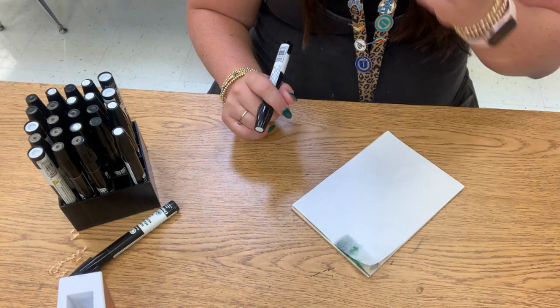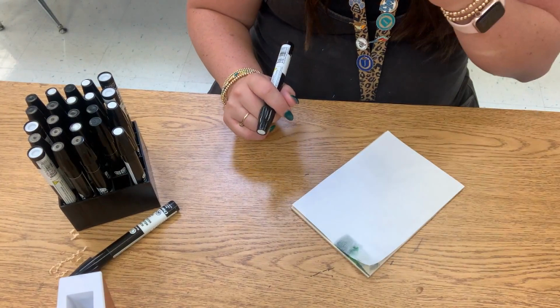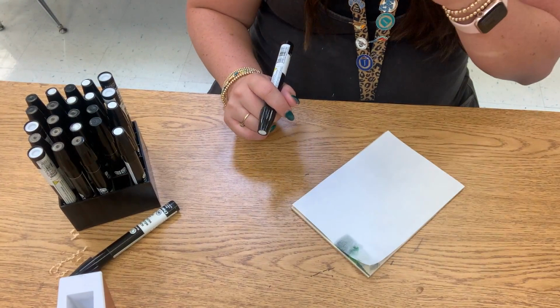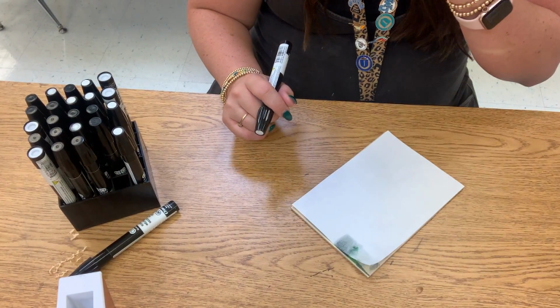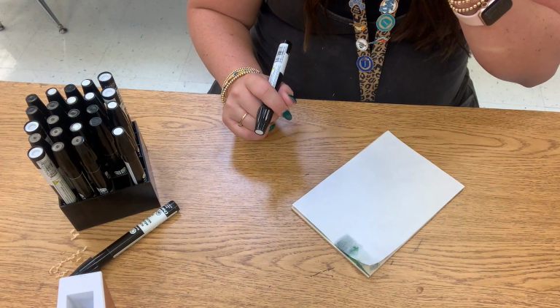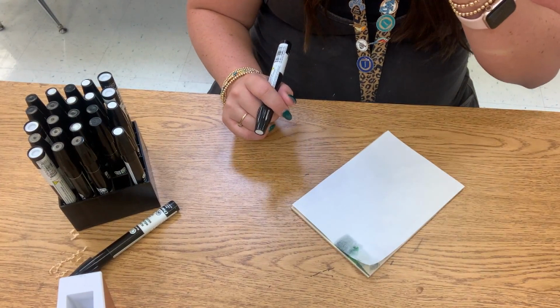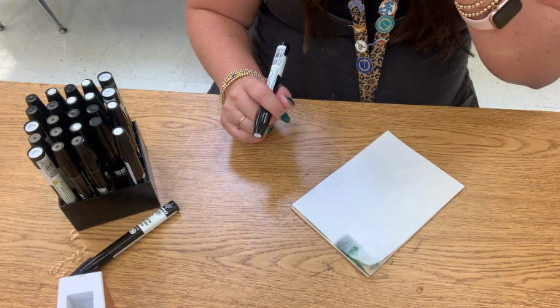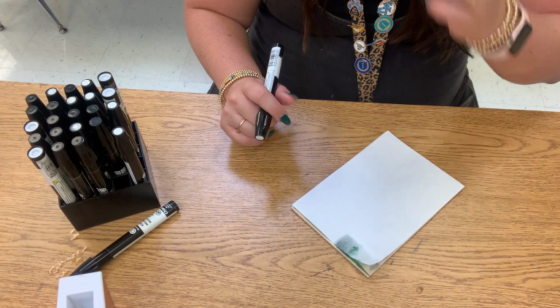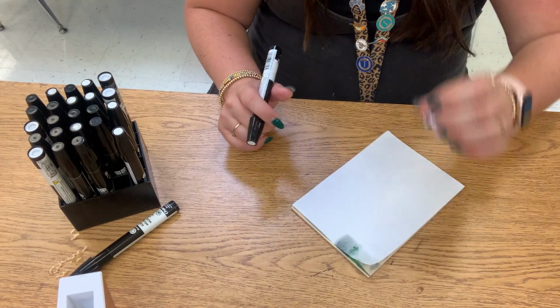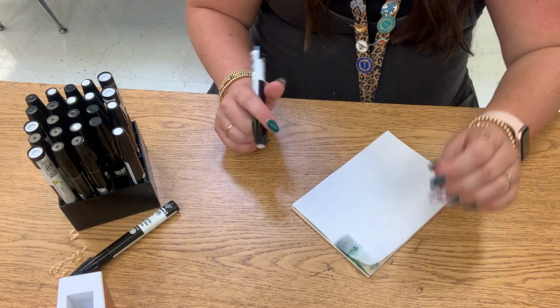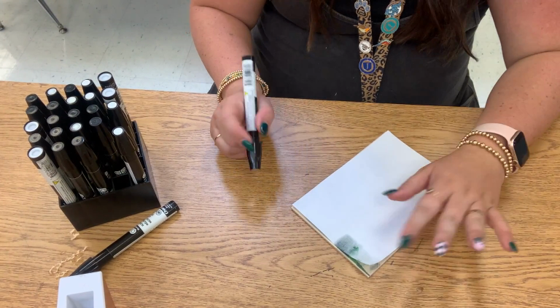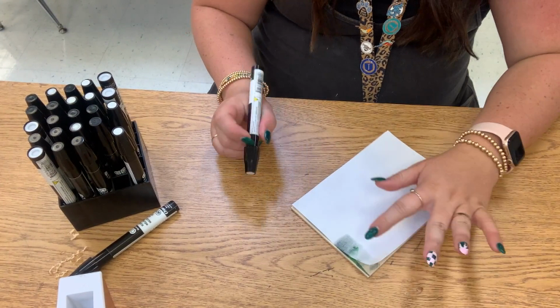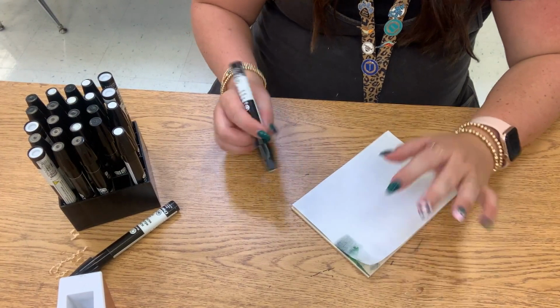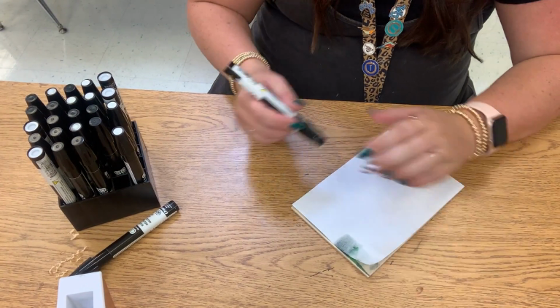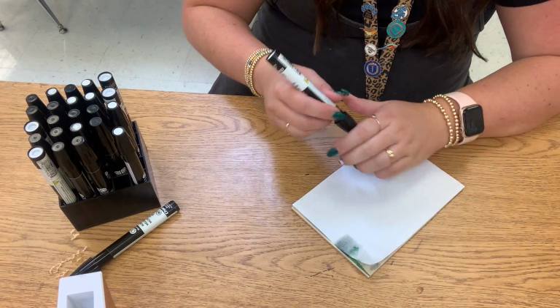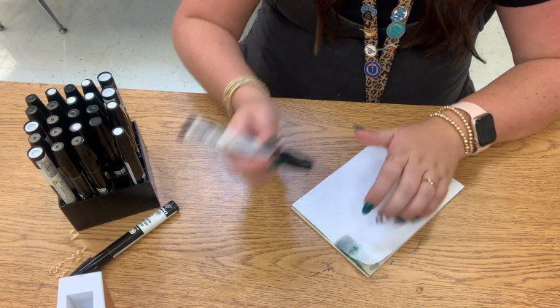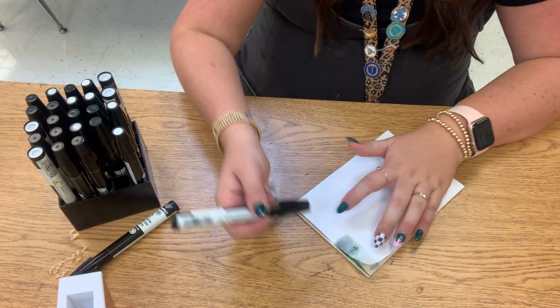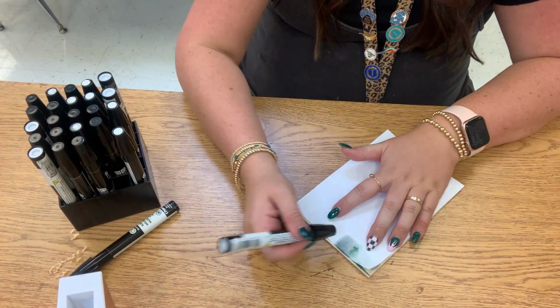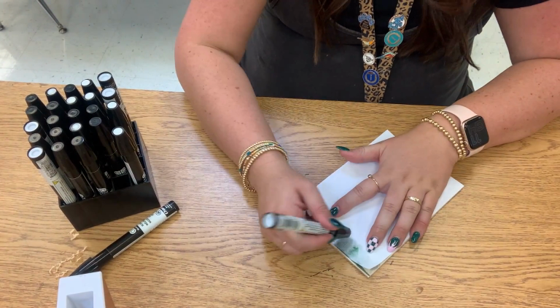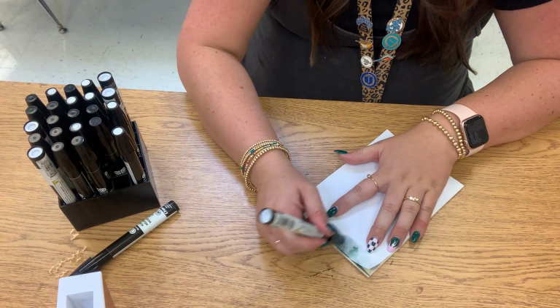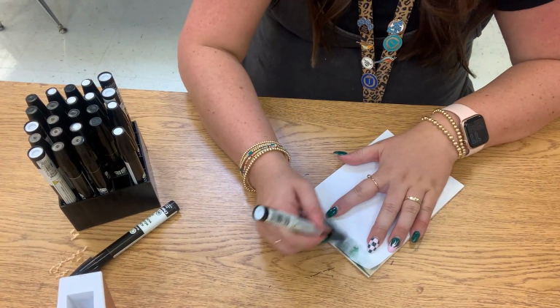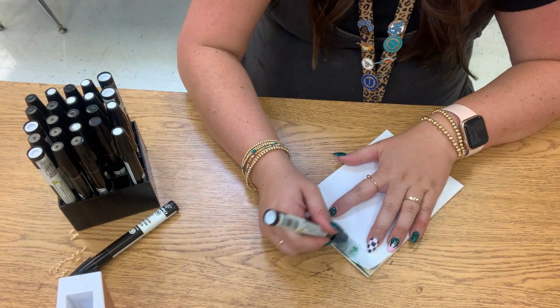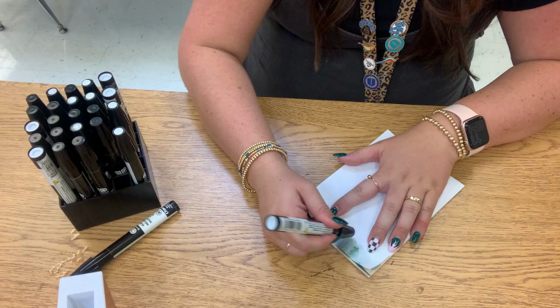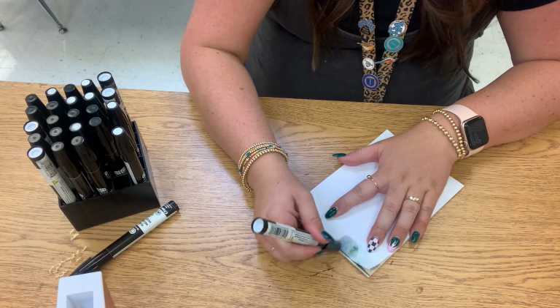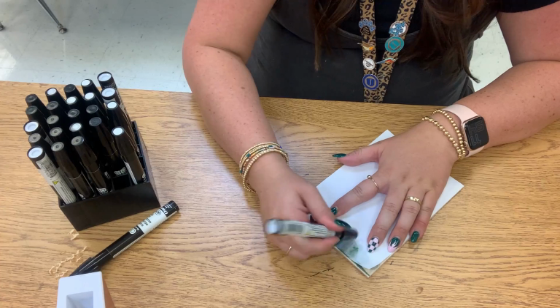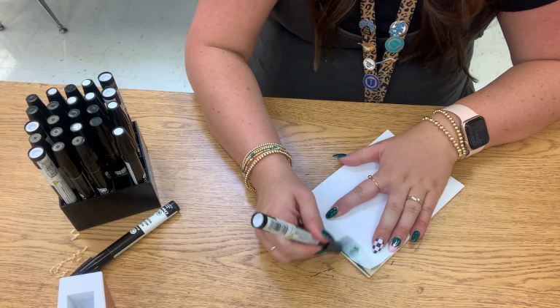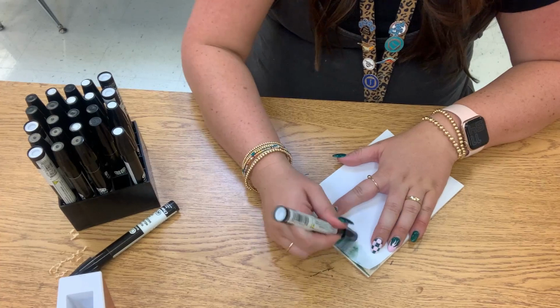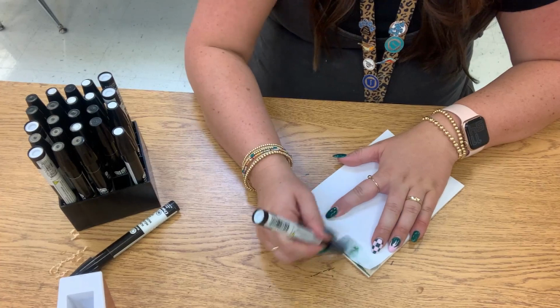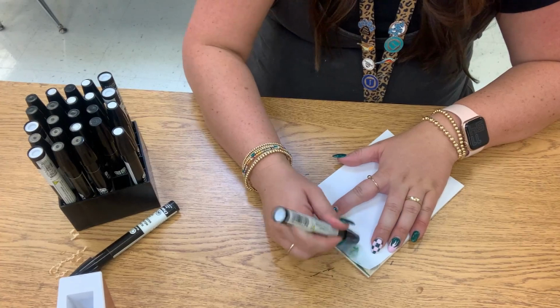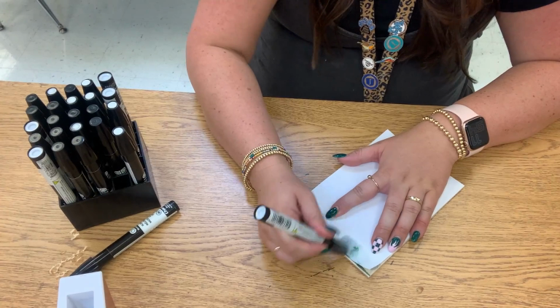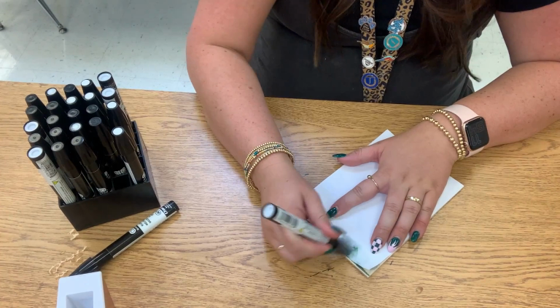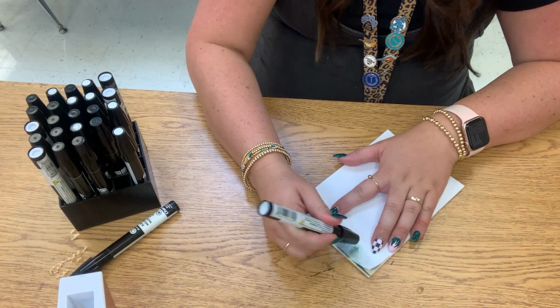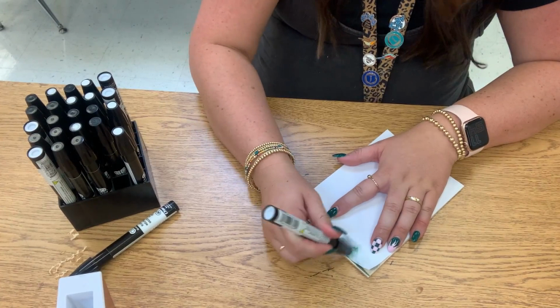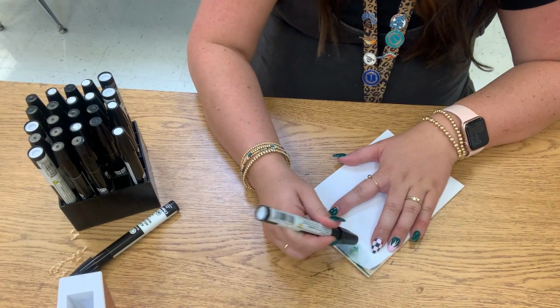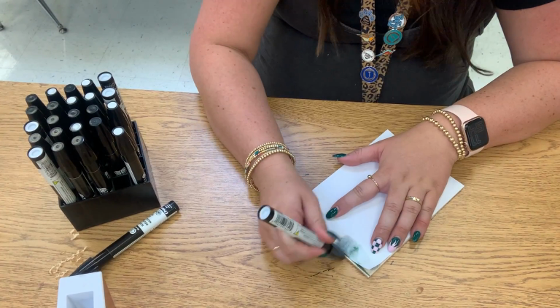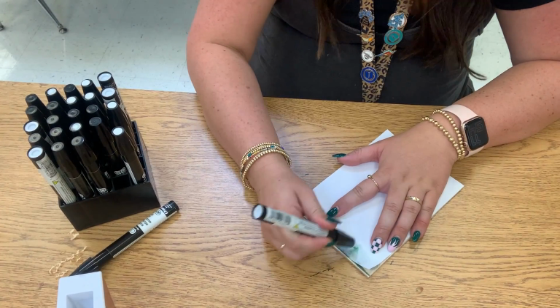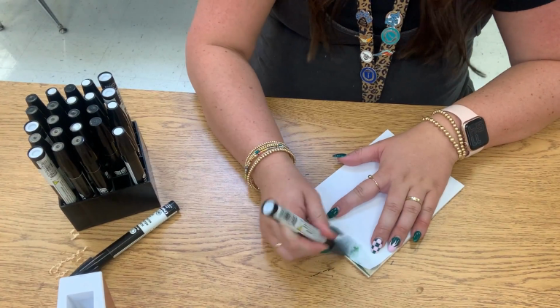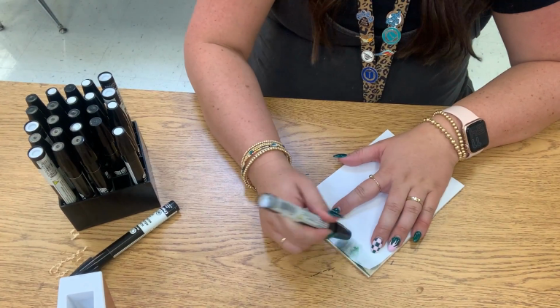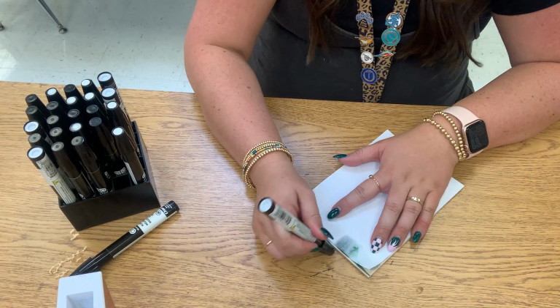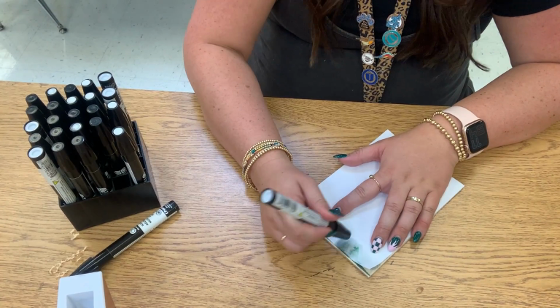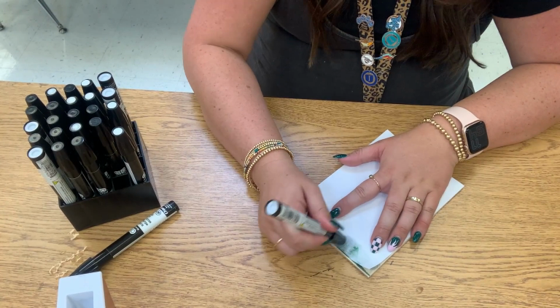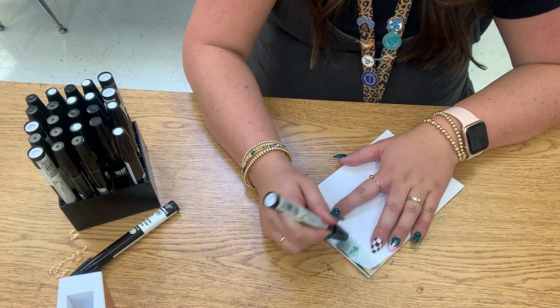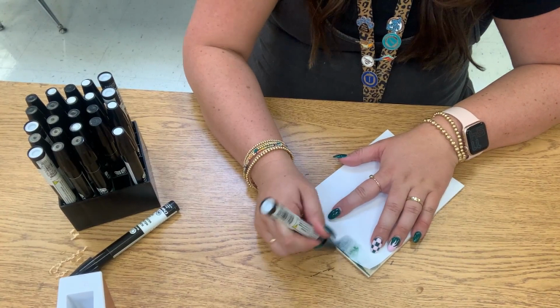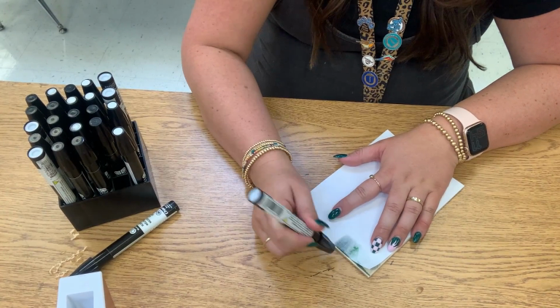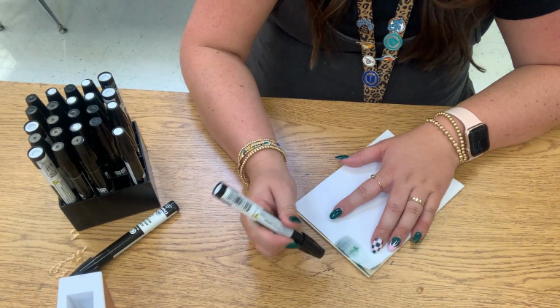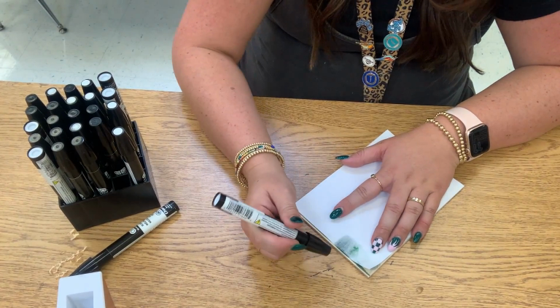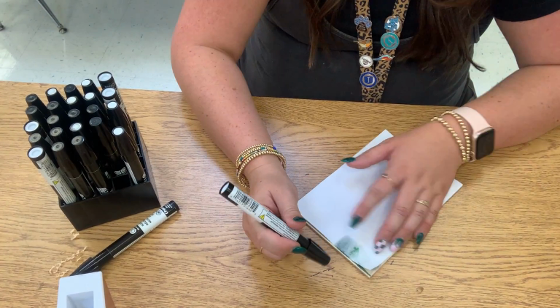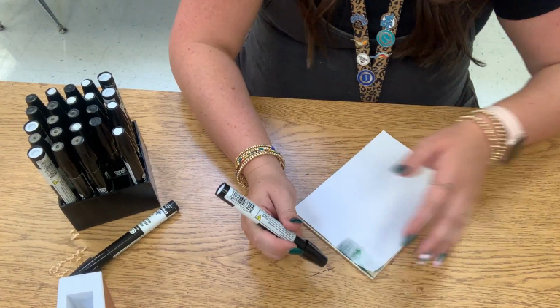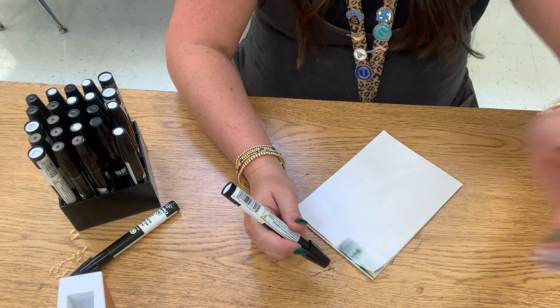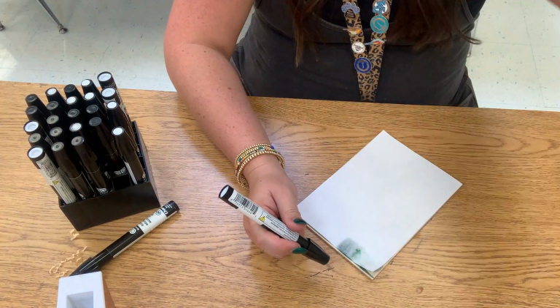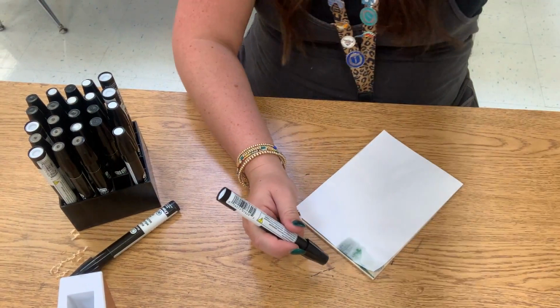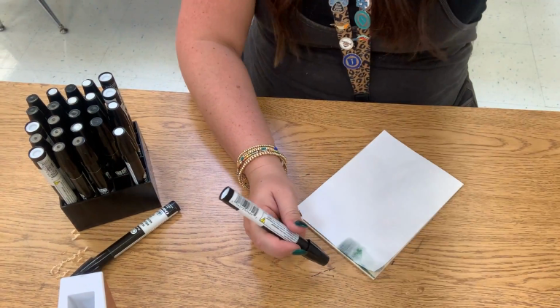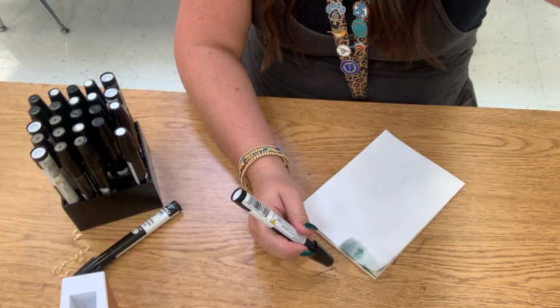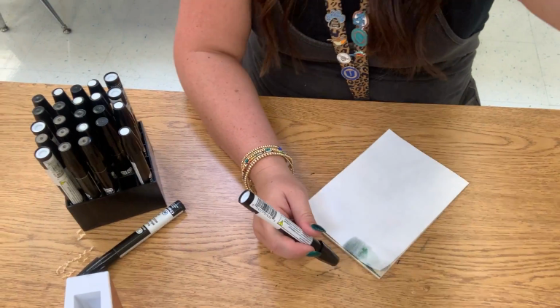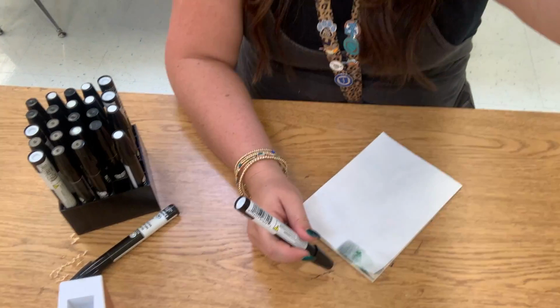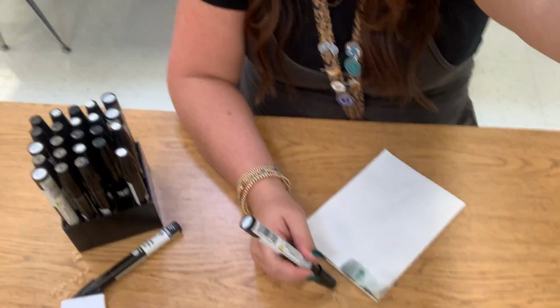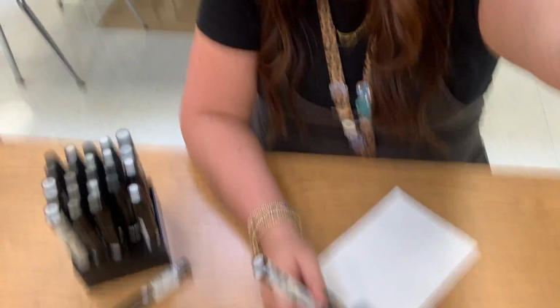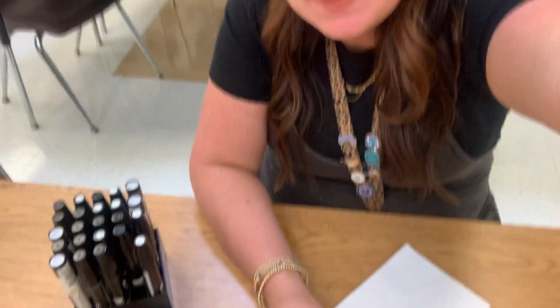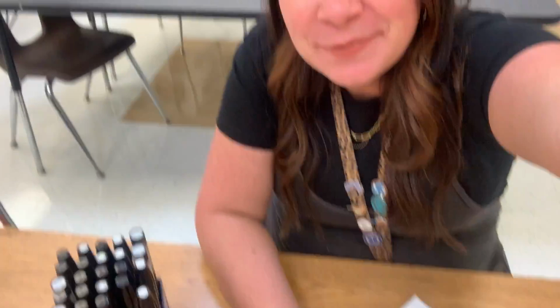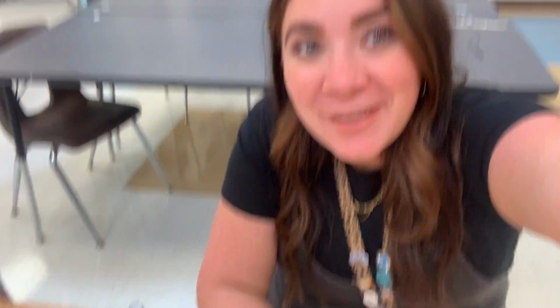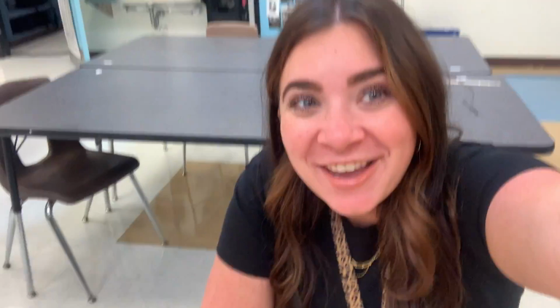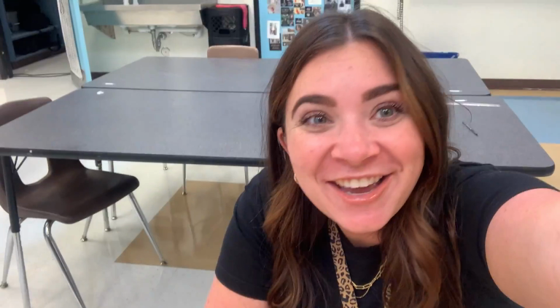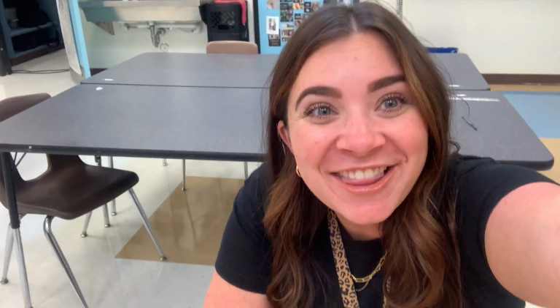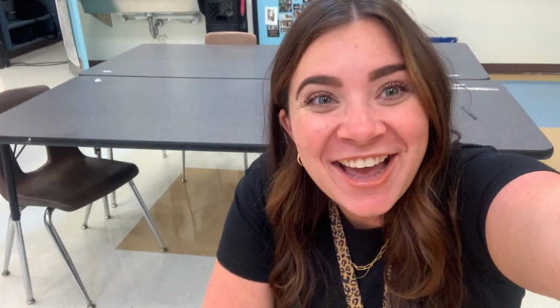It won't look perfect but it'll look kind of vintage and really cool. So that's how you do it. Good luck!